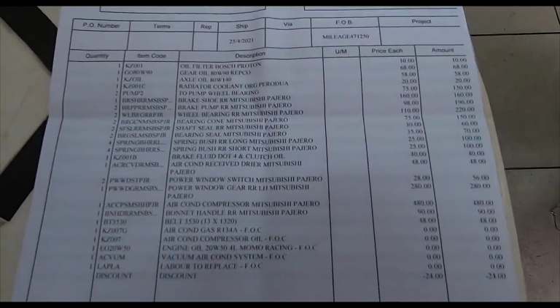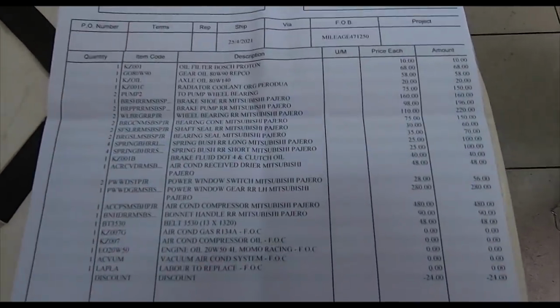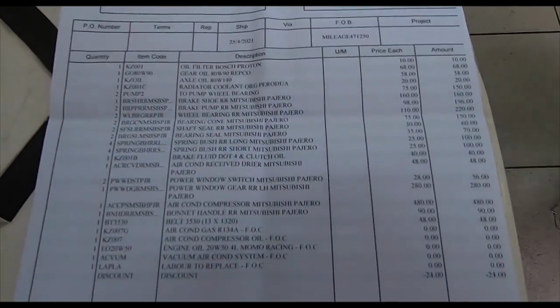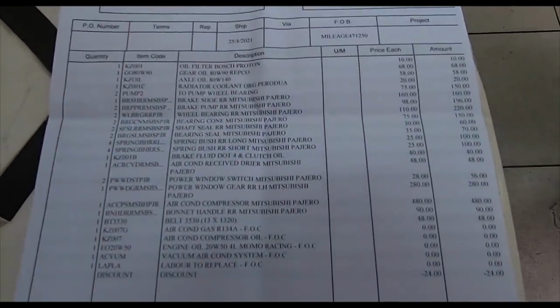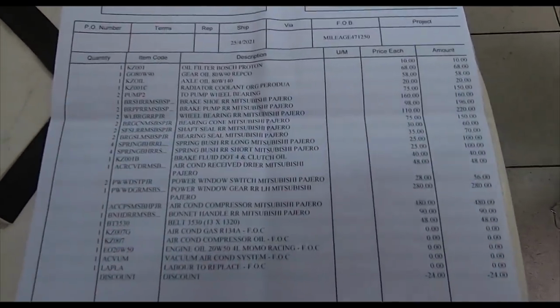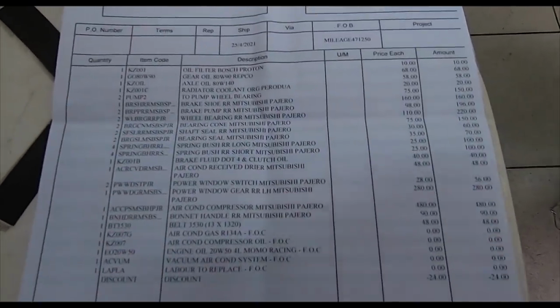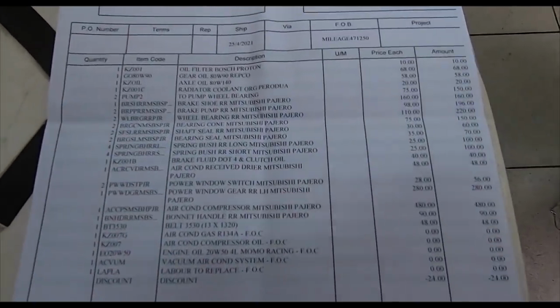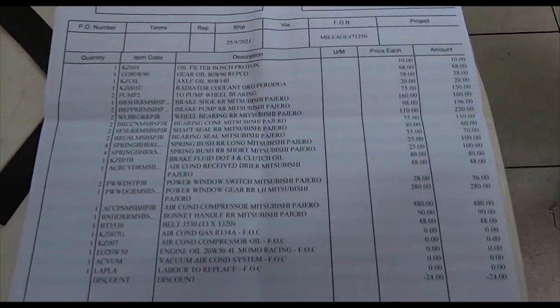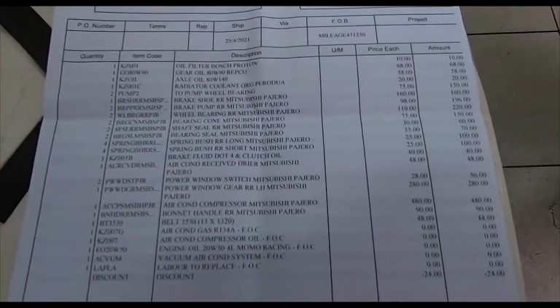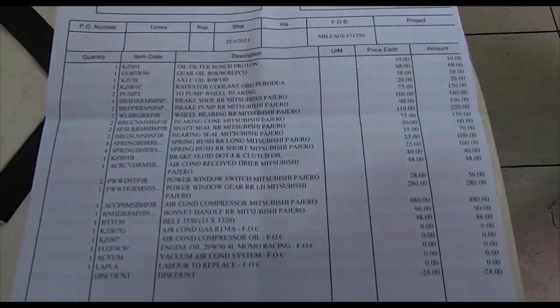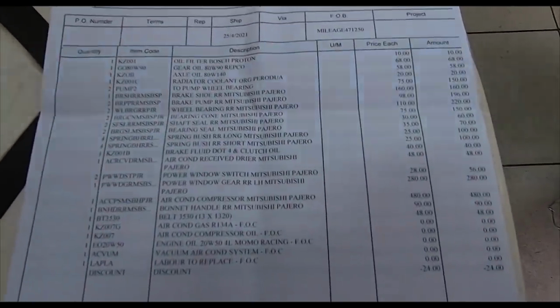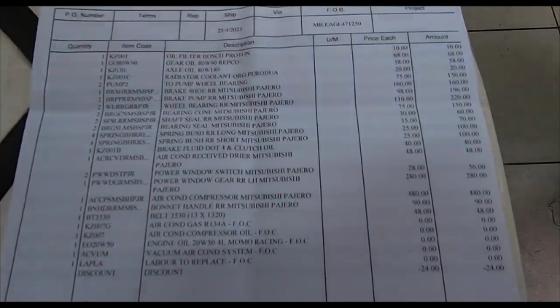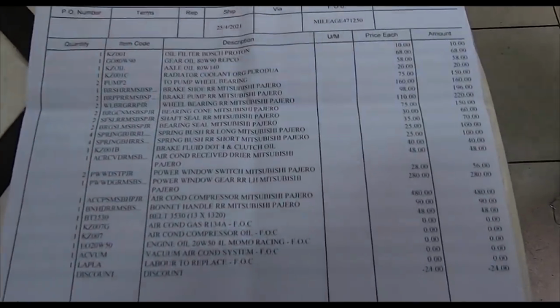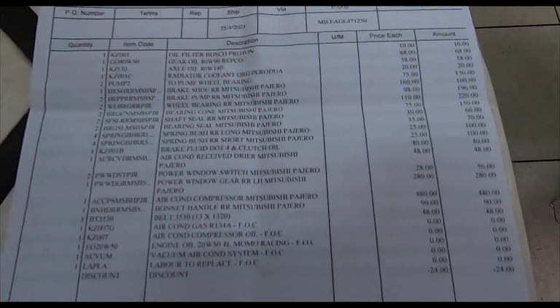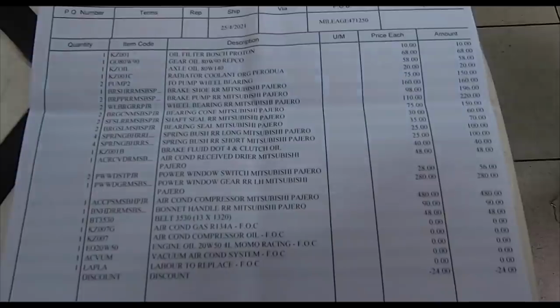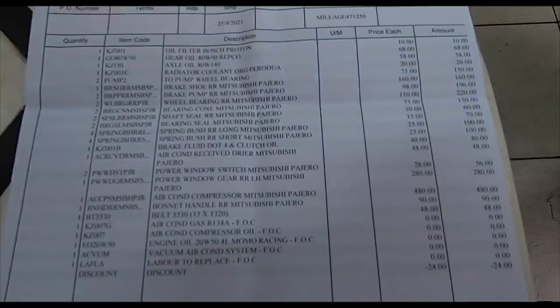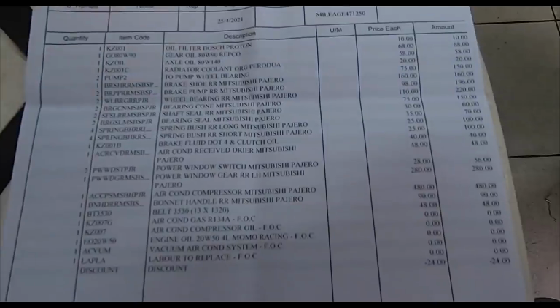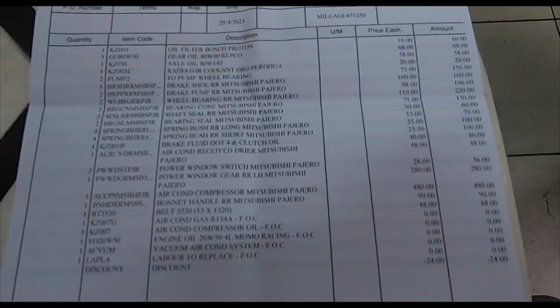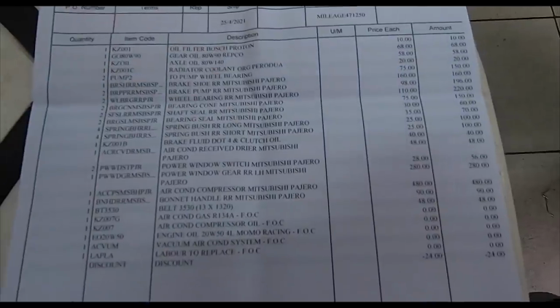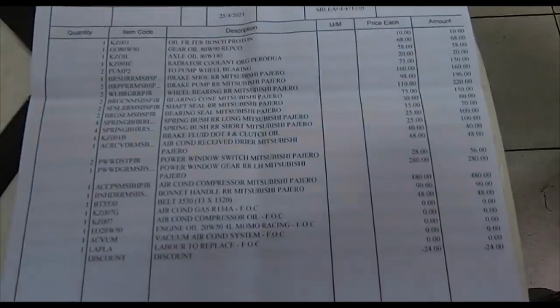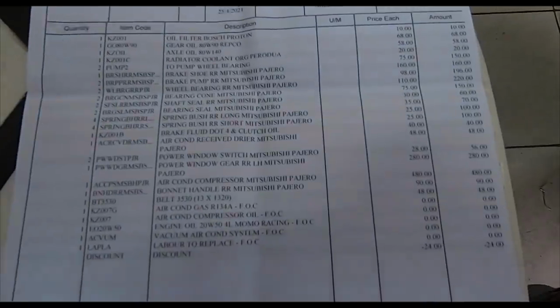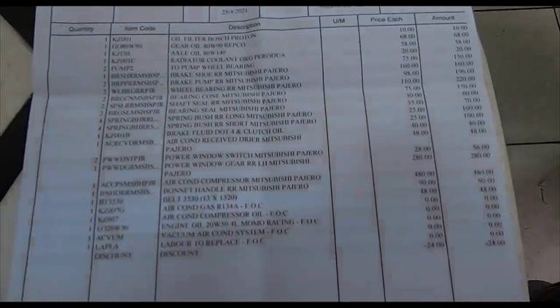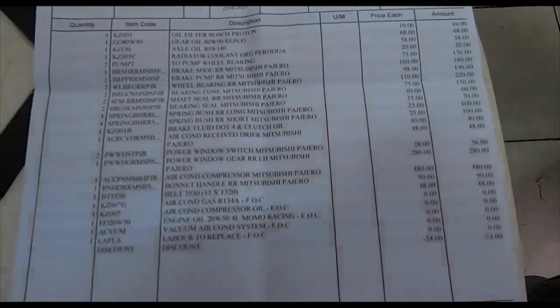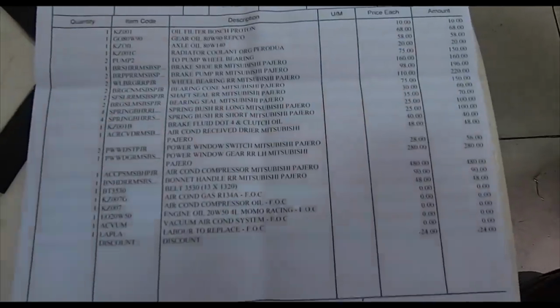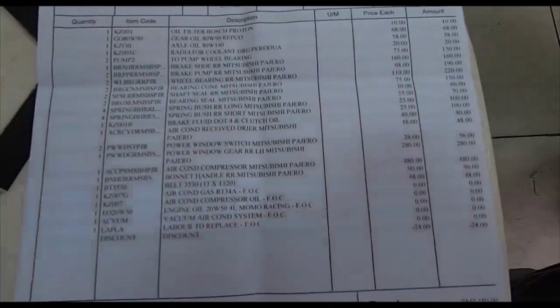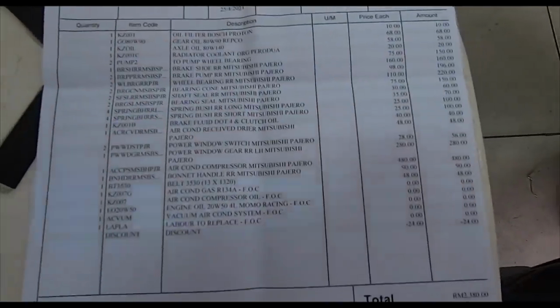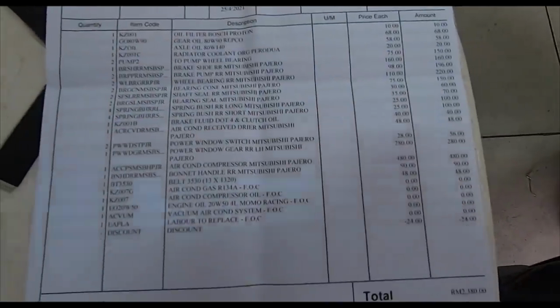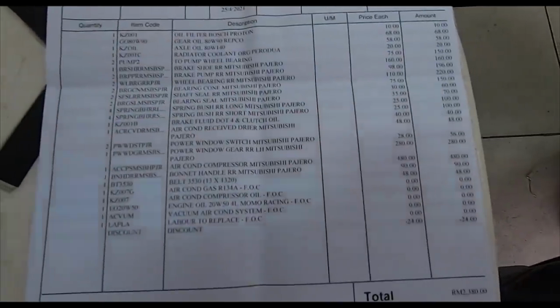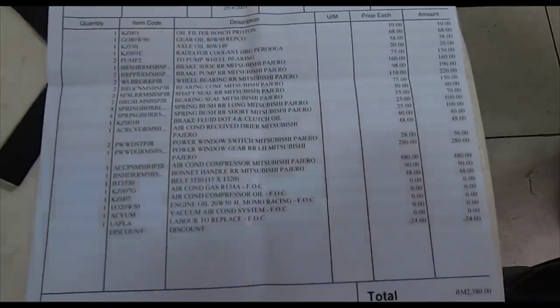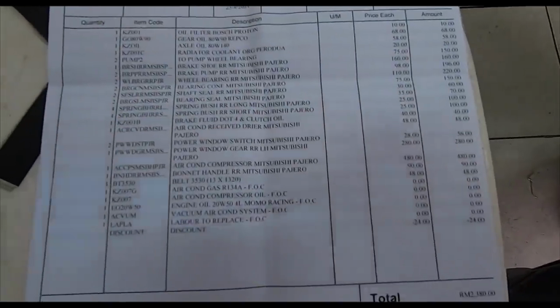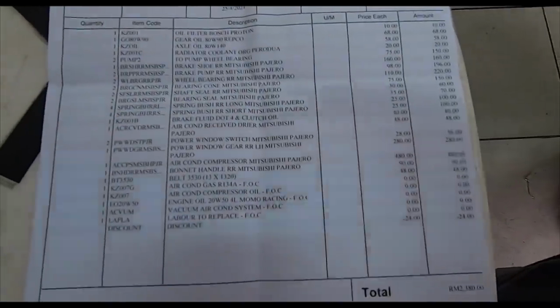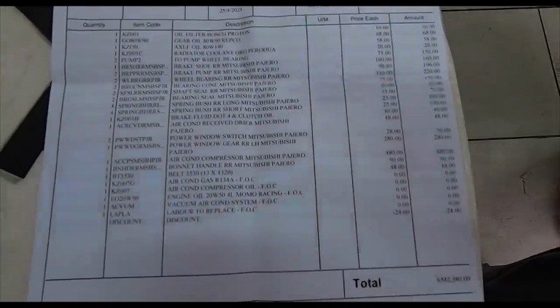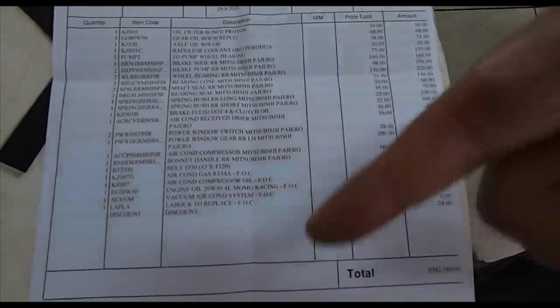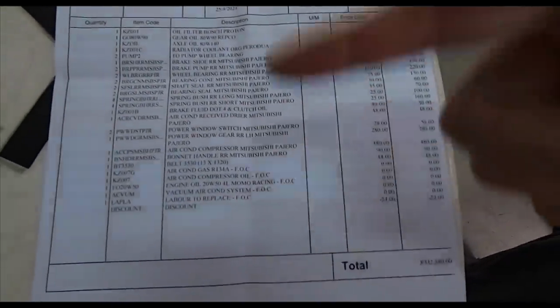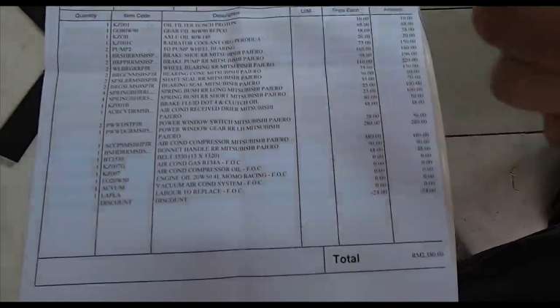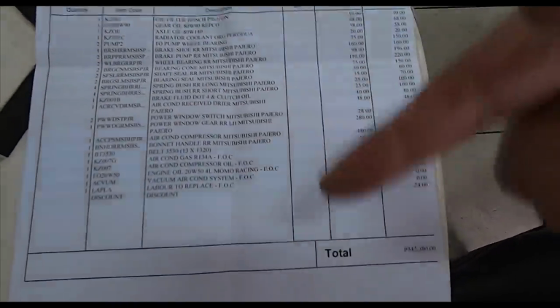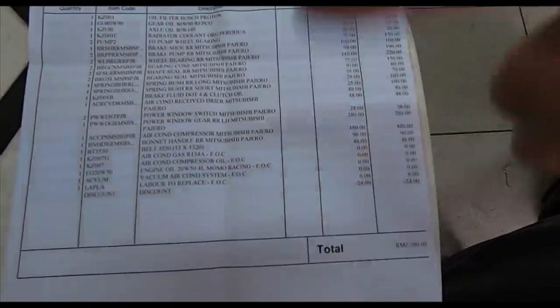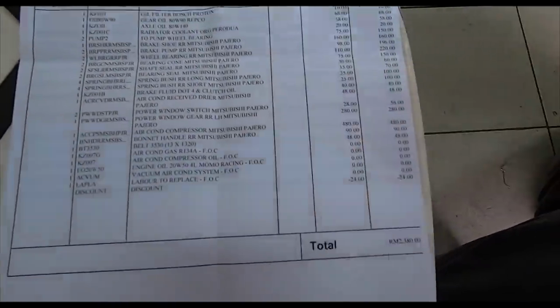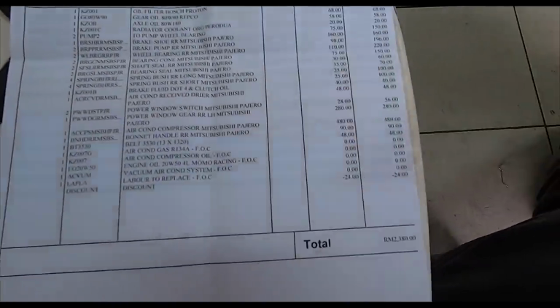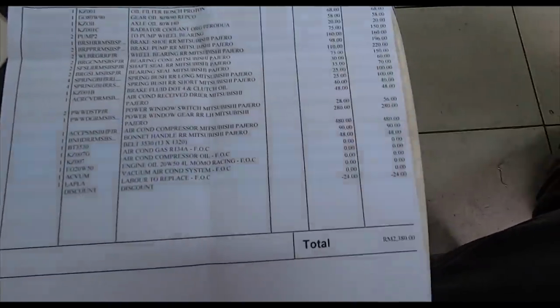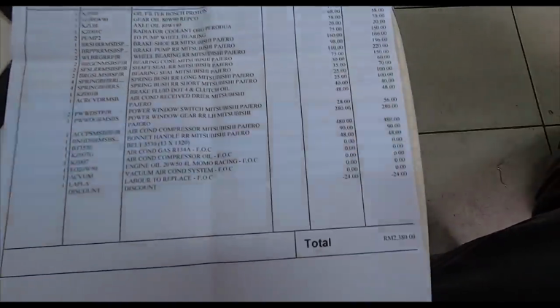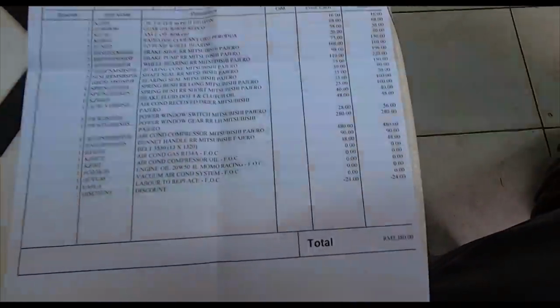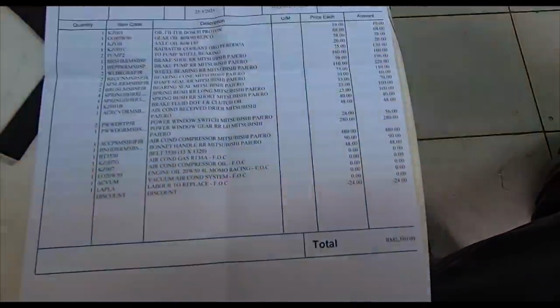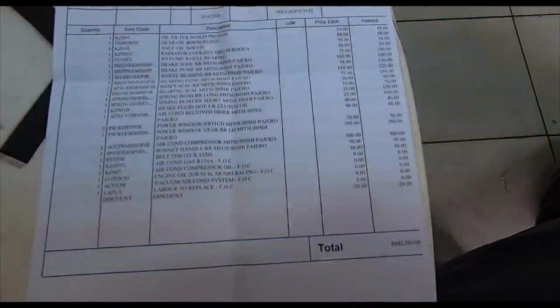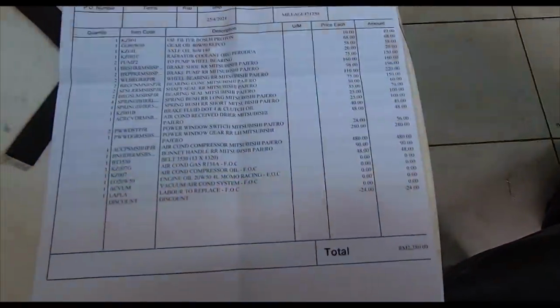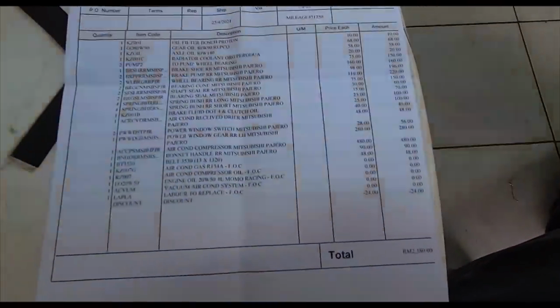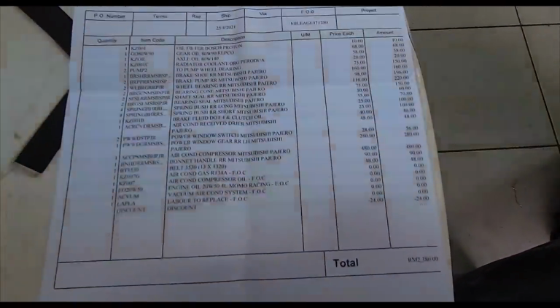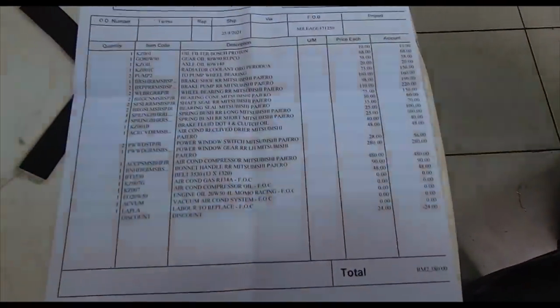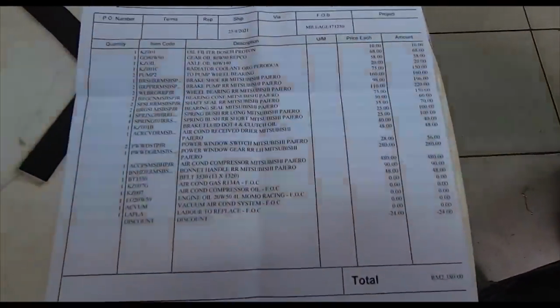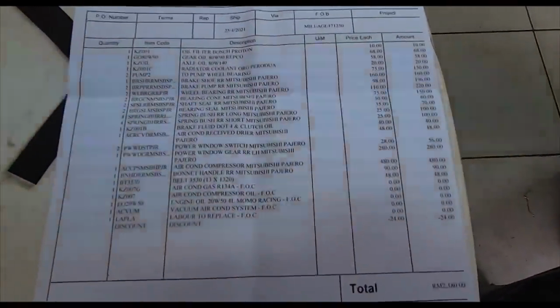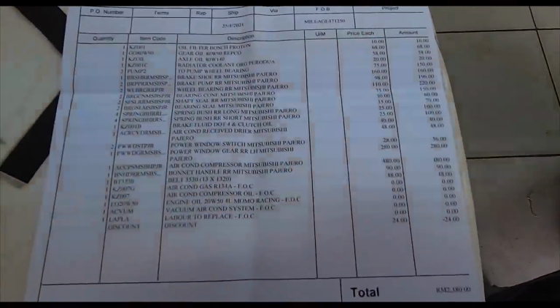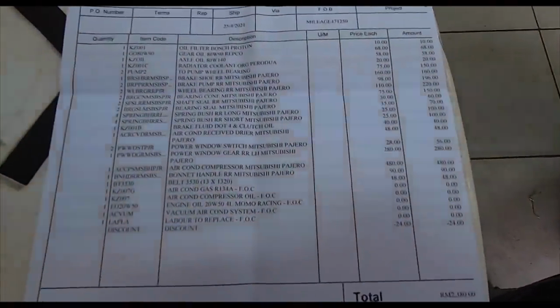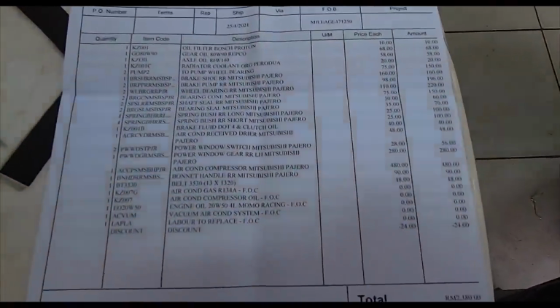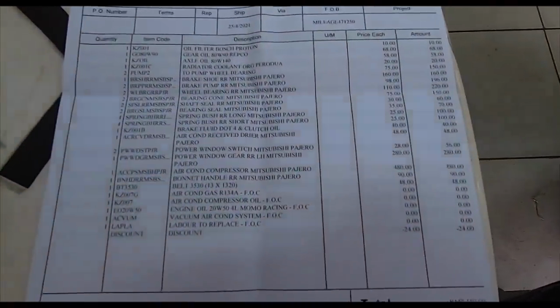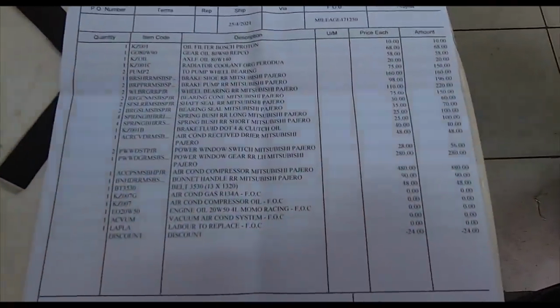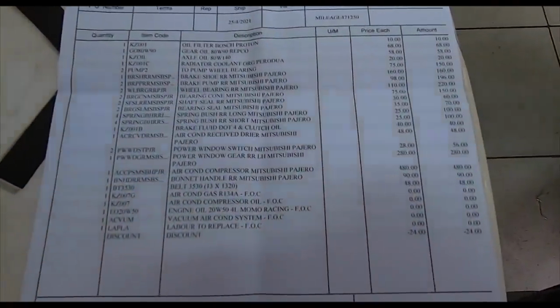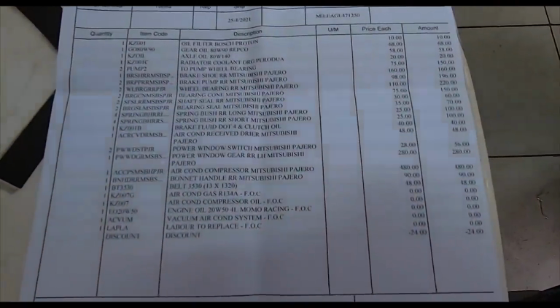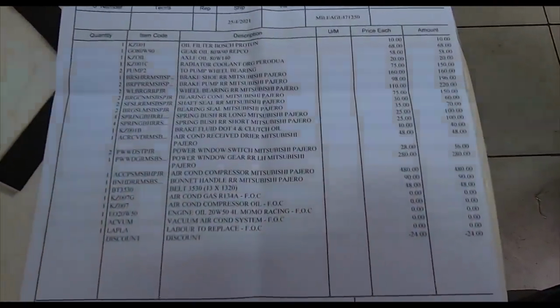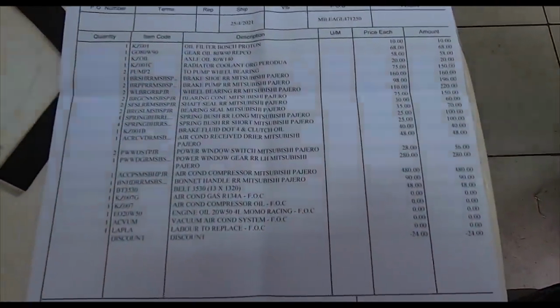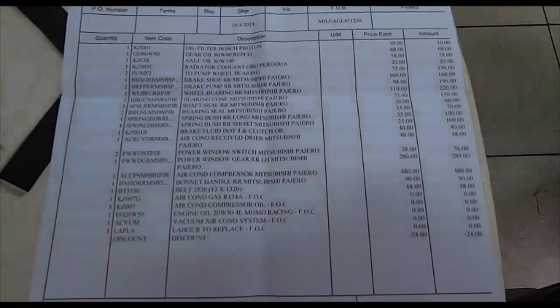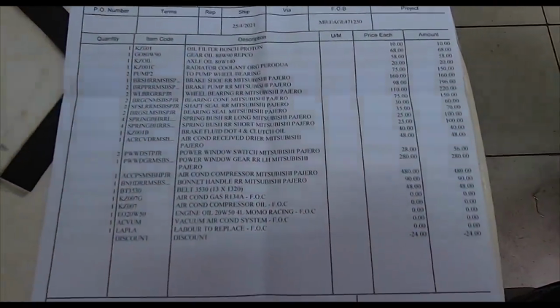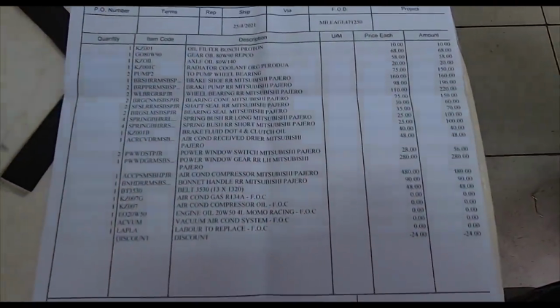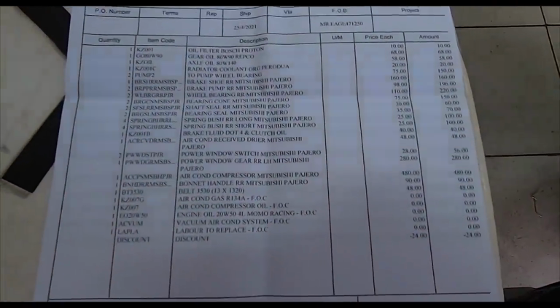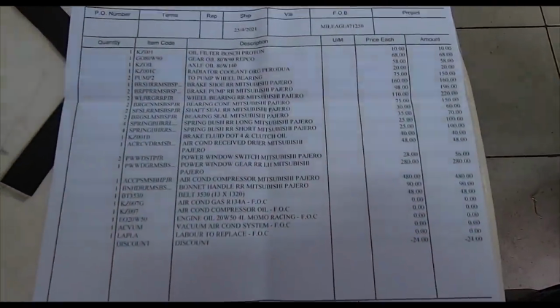Now it's time to go off-road and break more things so I can get more of a bill like this. Bloody hell, what have I done?